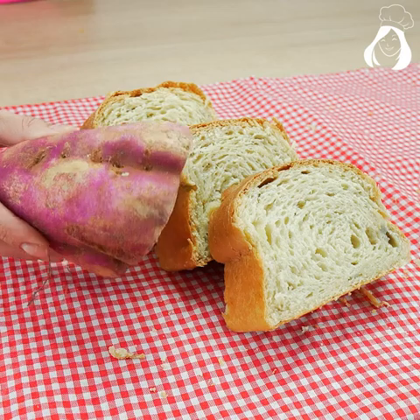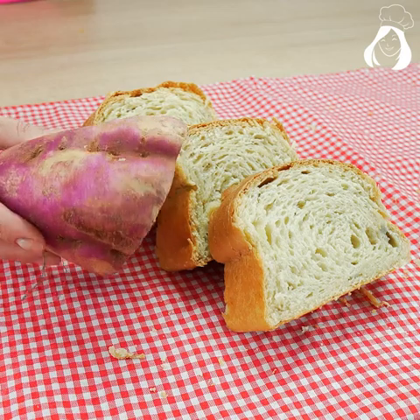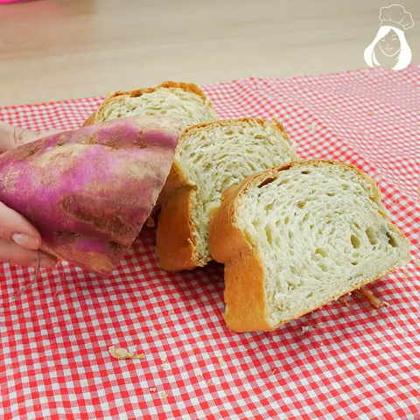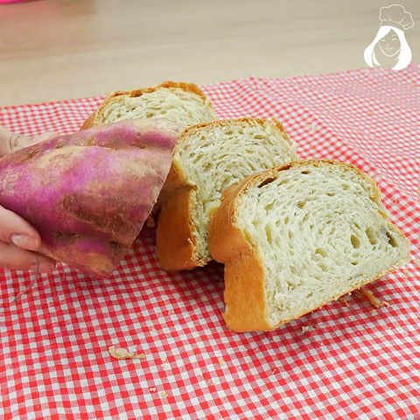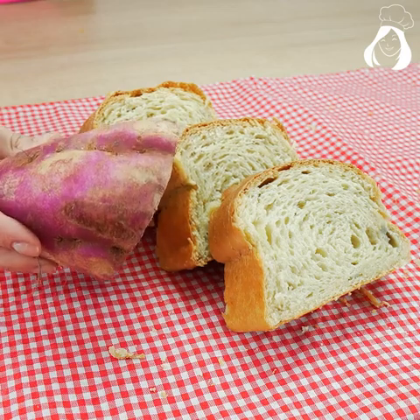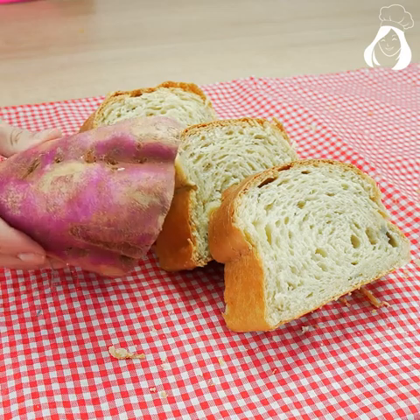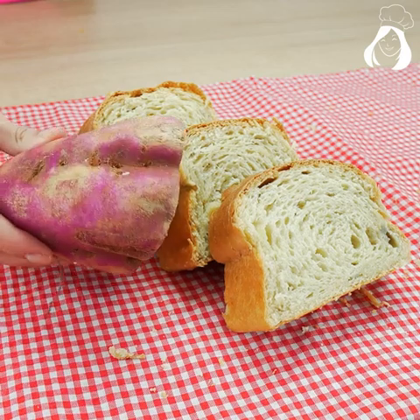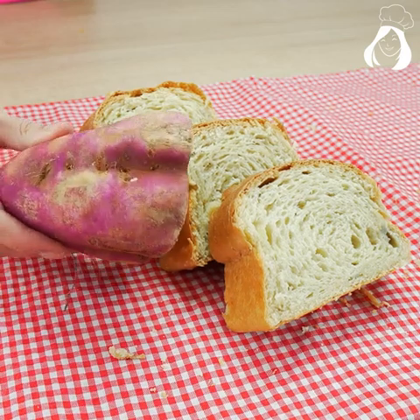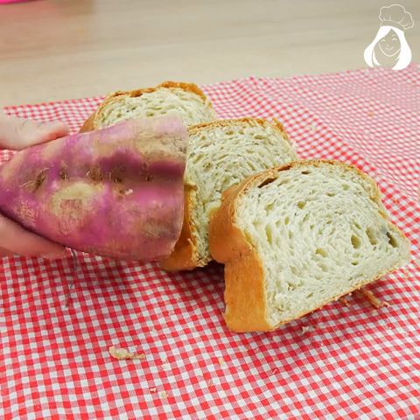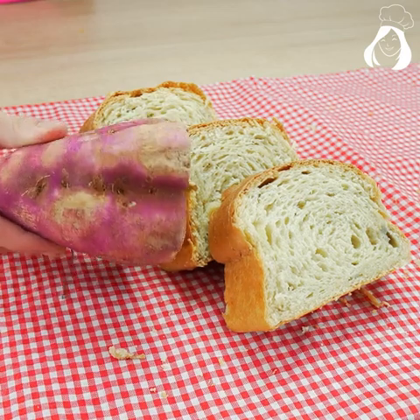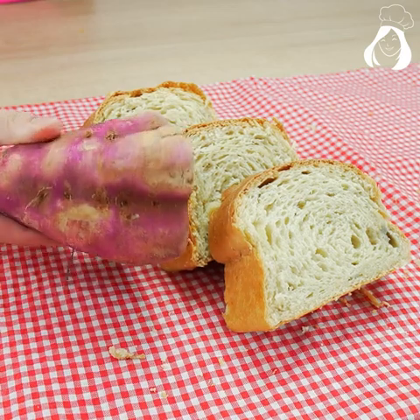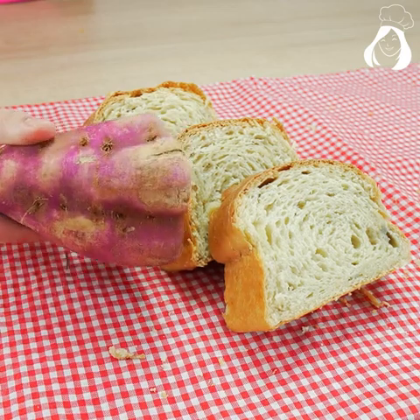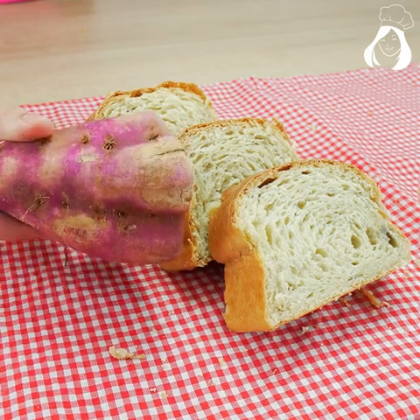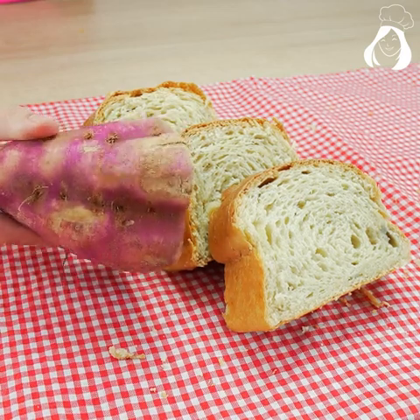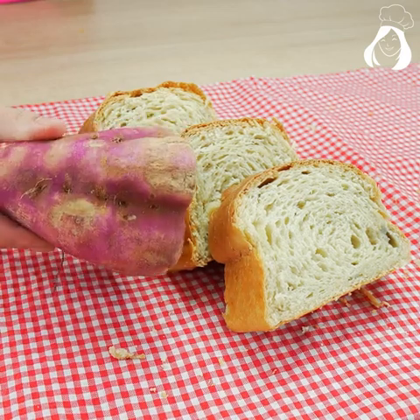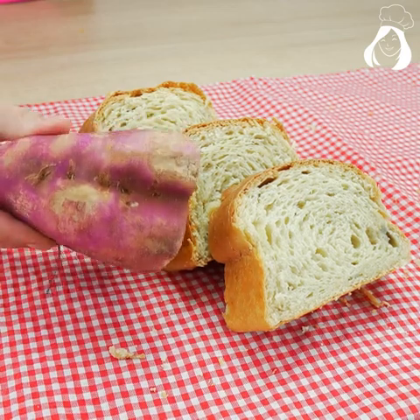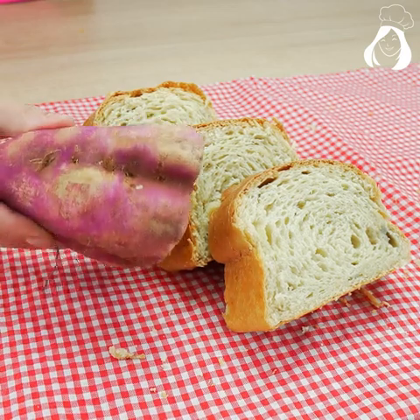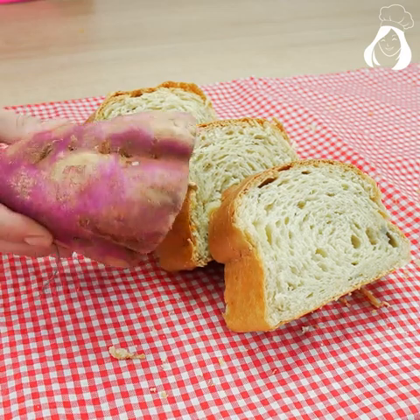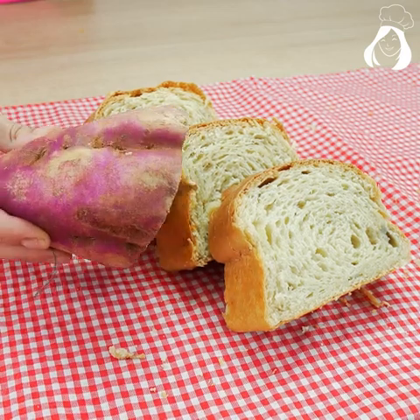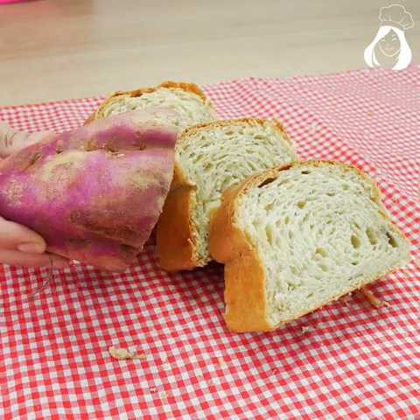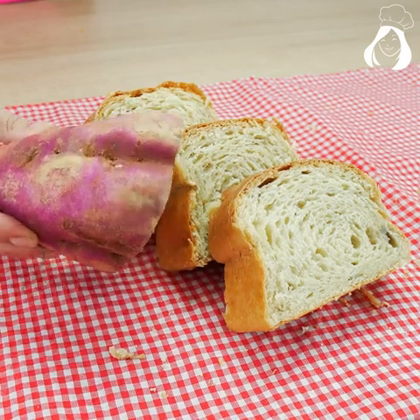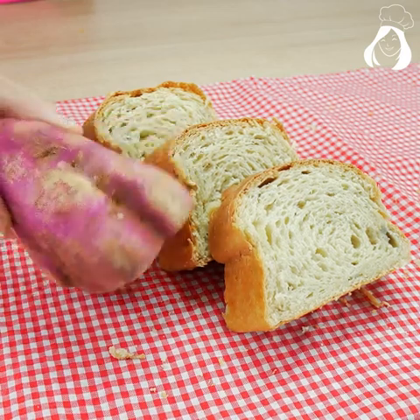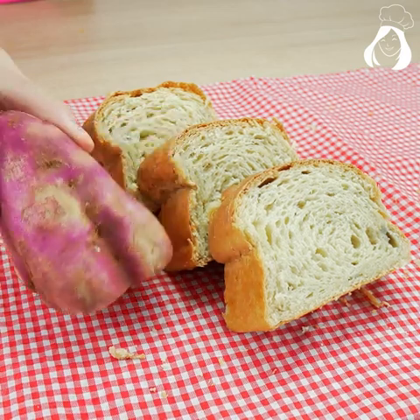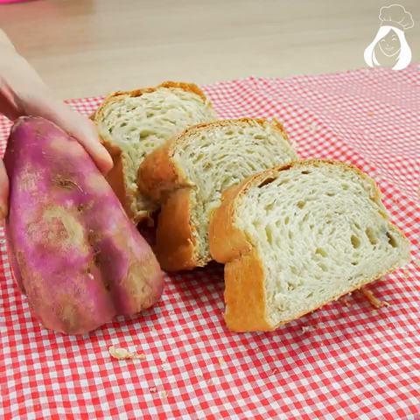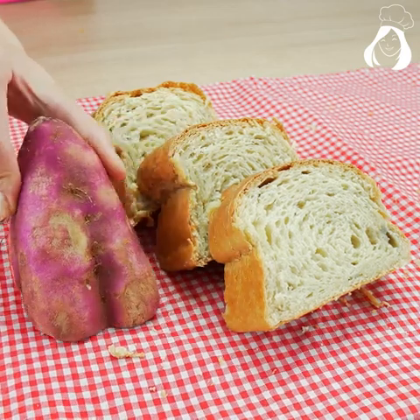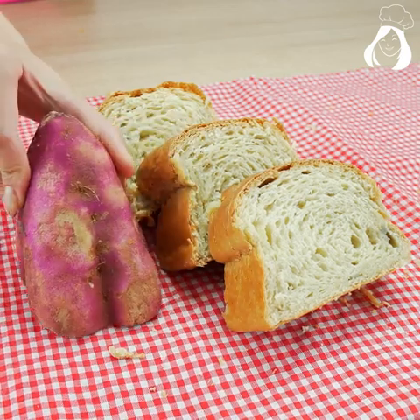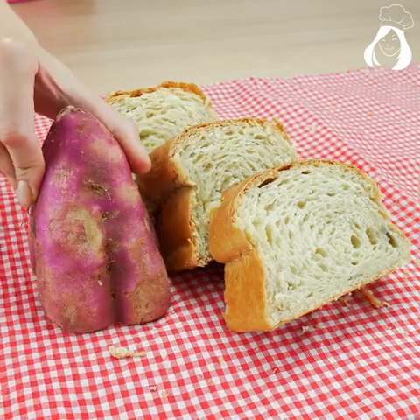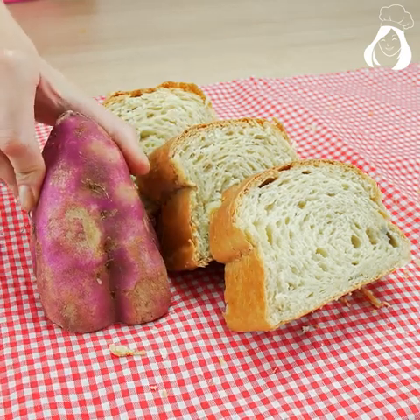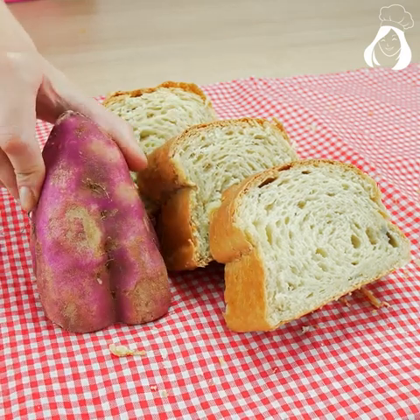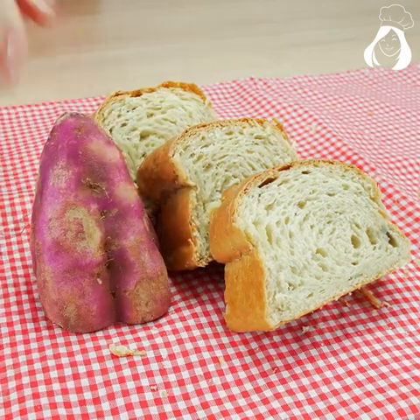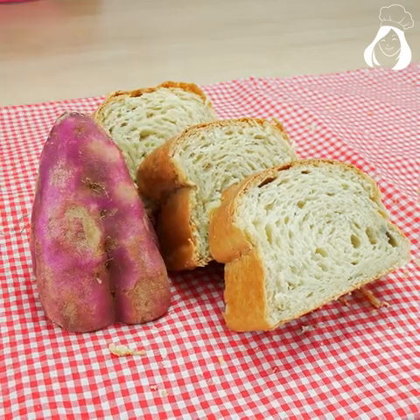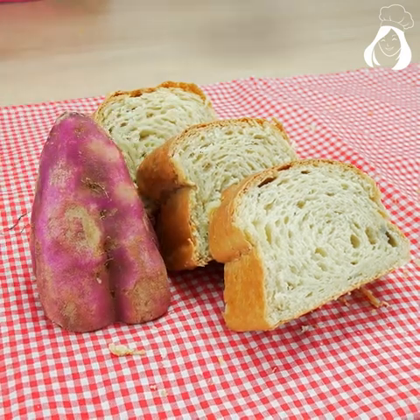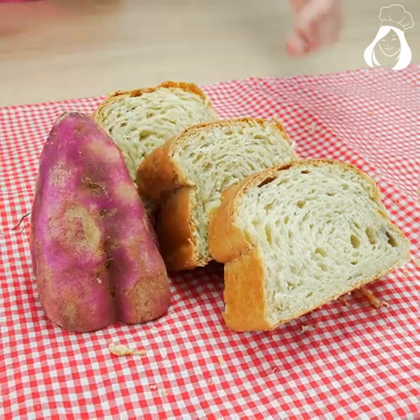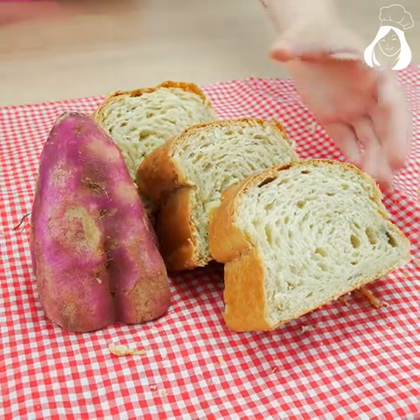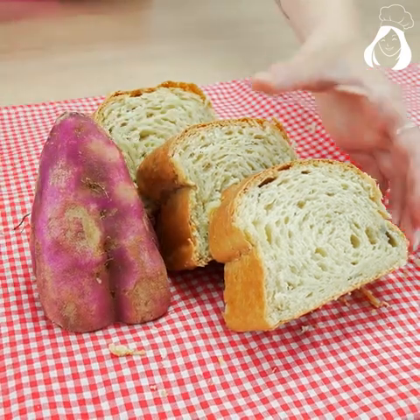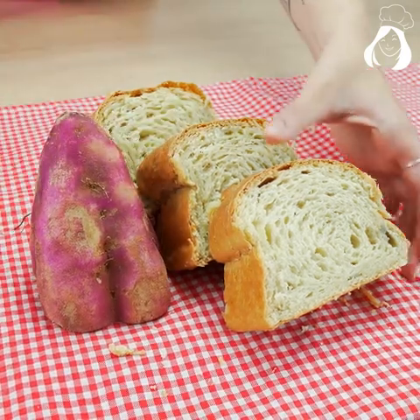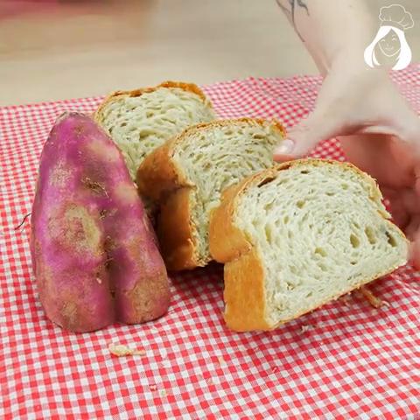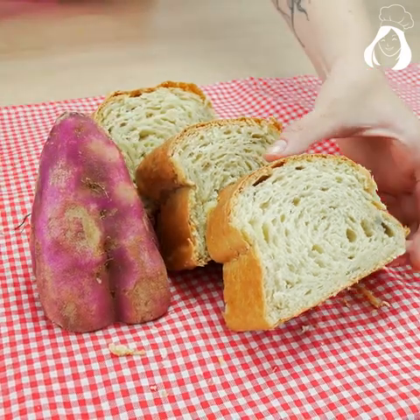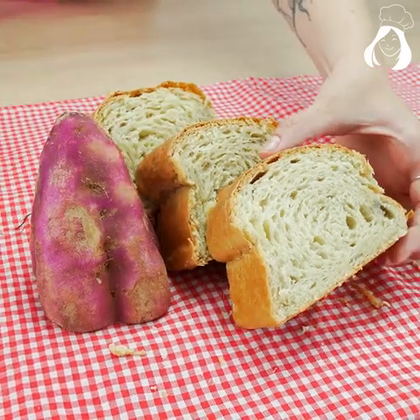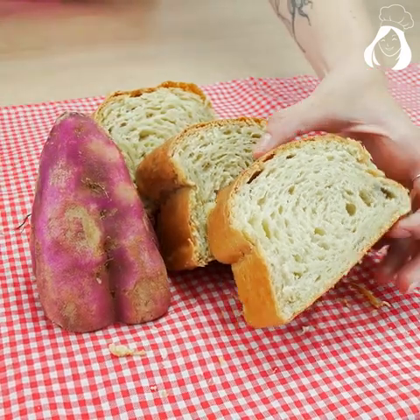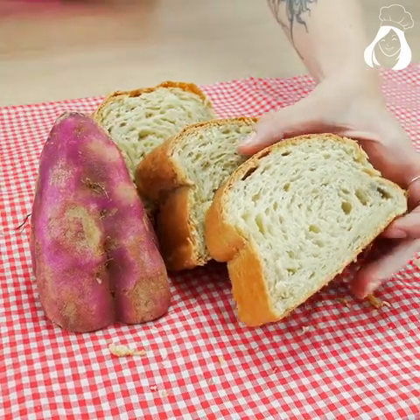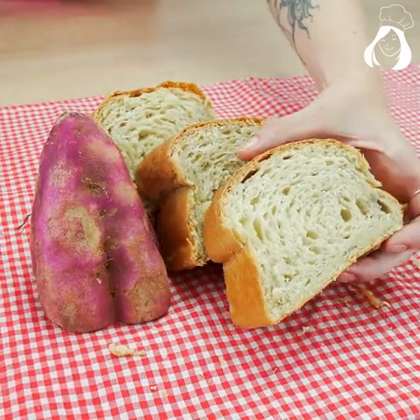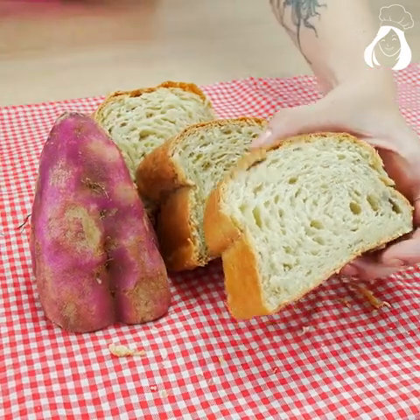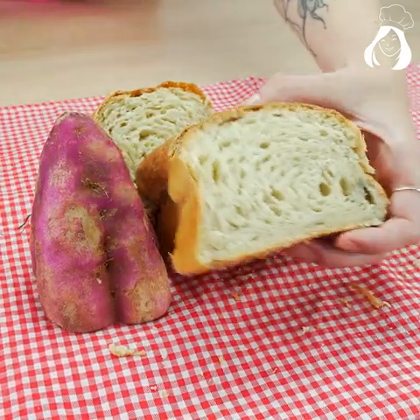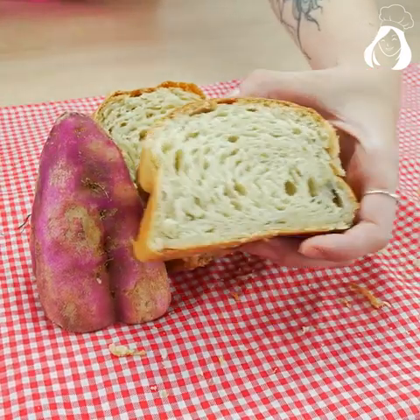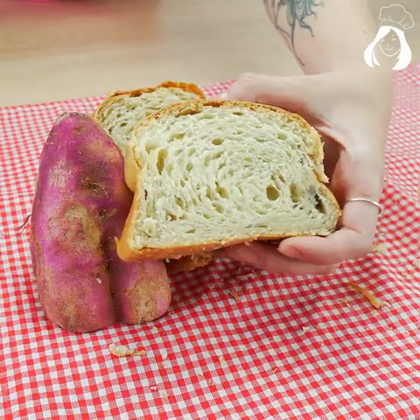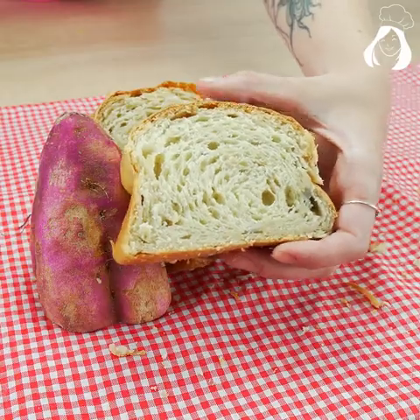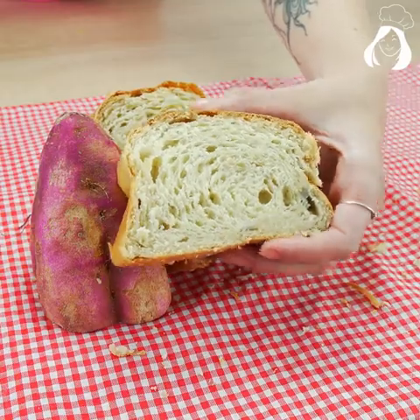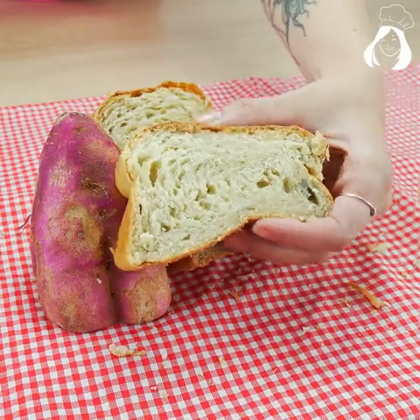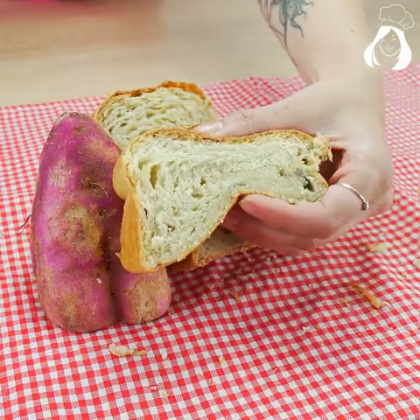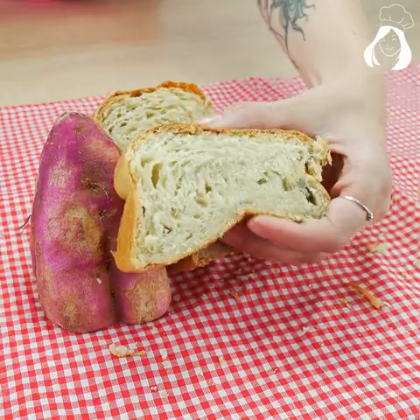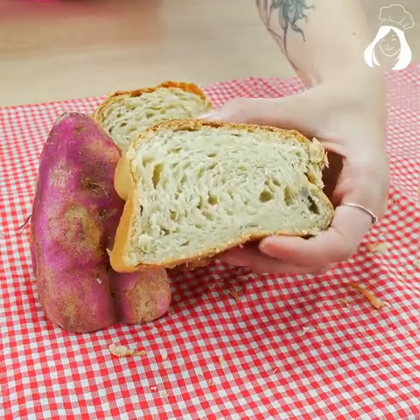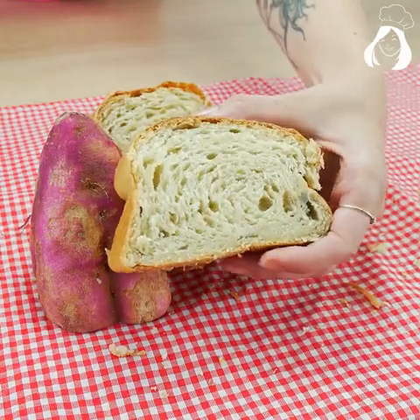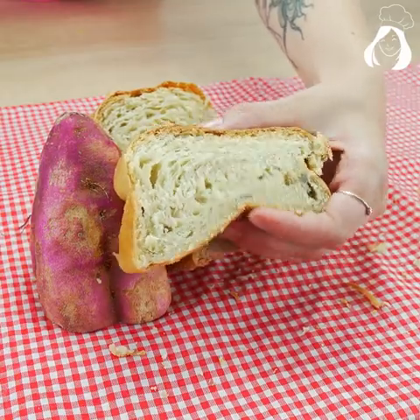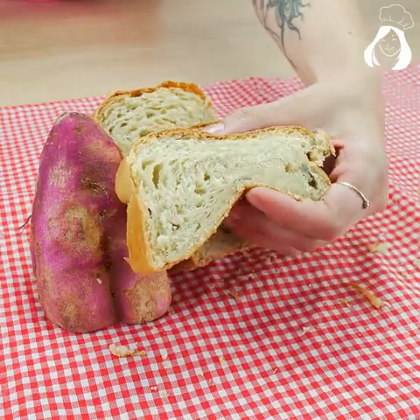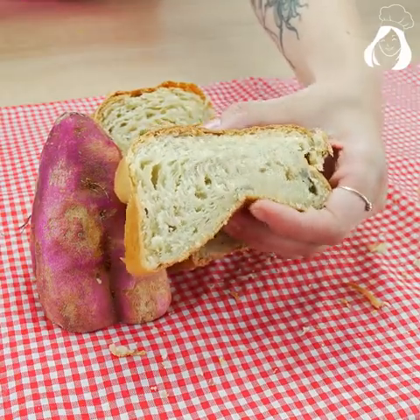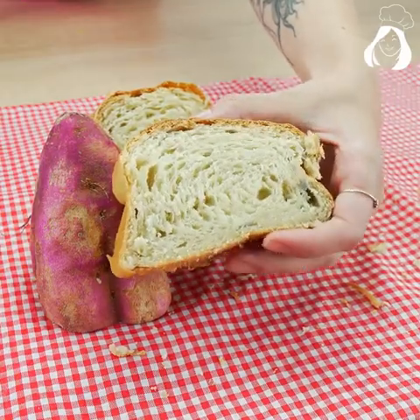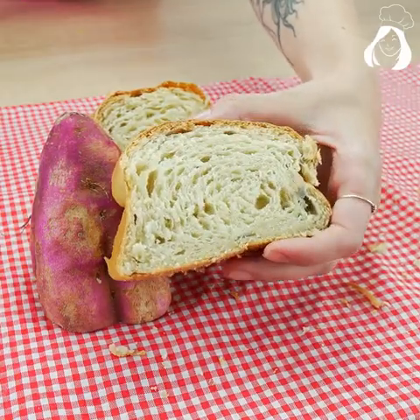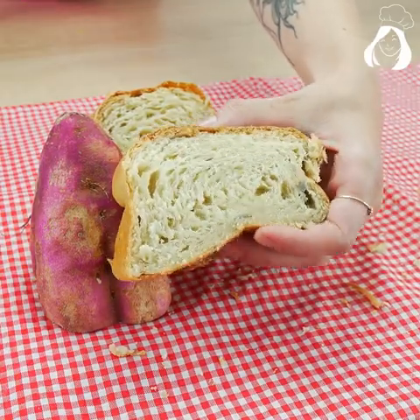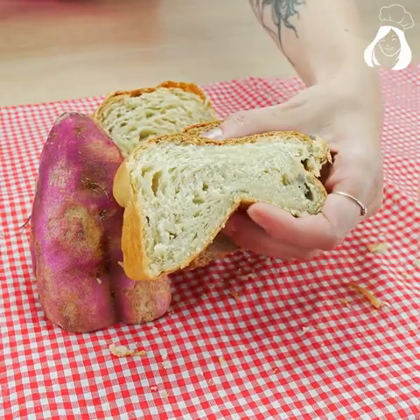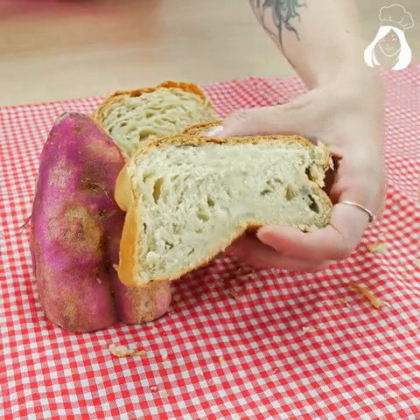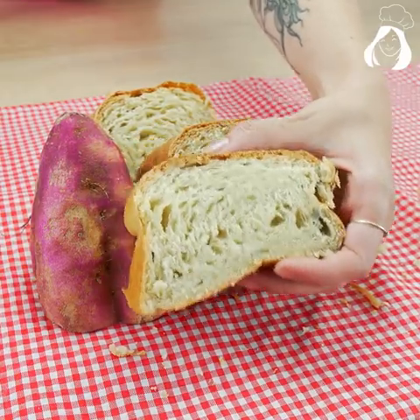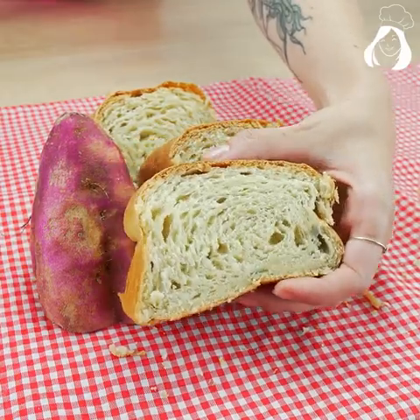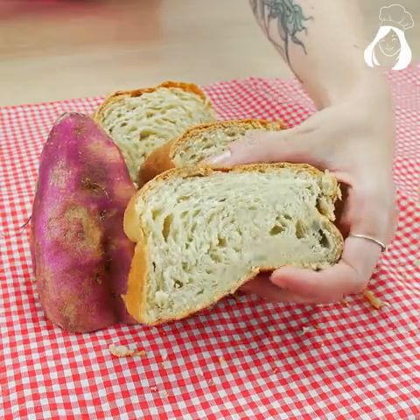Sweet potato bread. If you have sweet potato at your house, please make this recipe — you won't regret it.